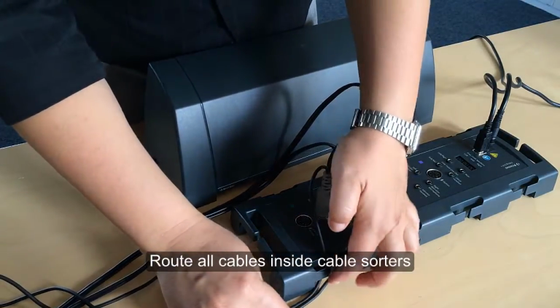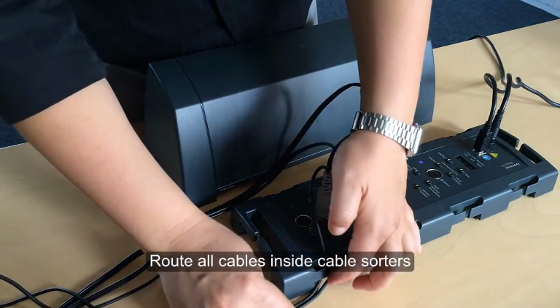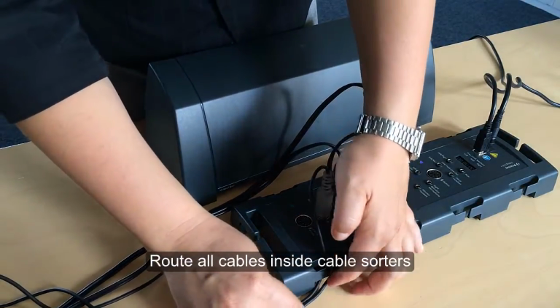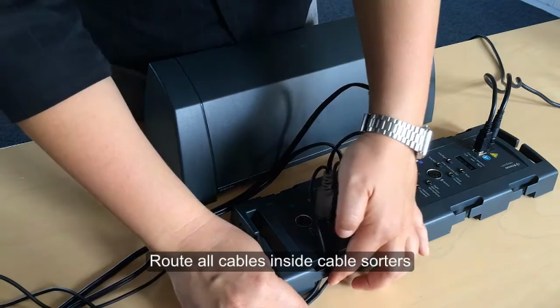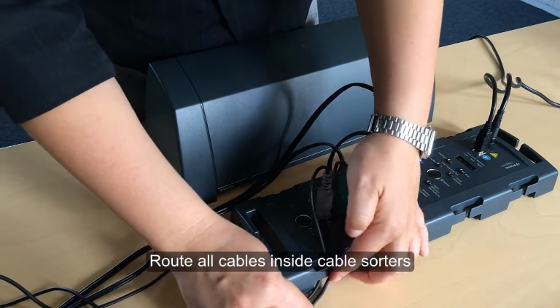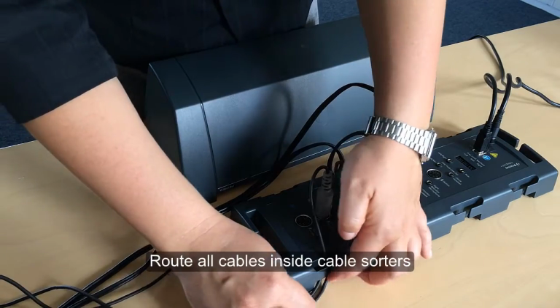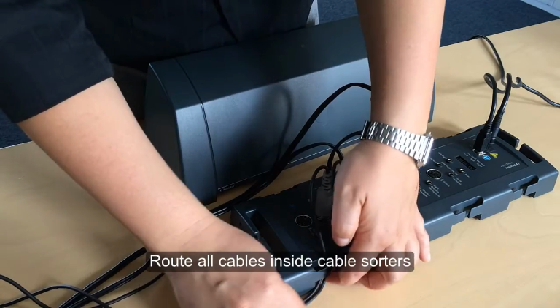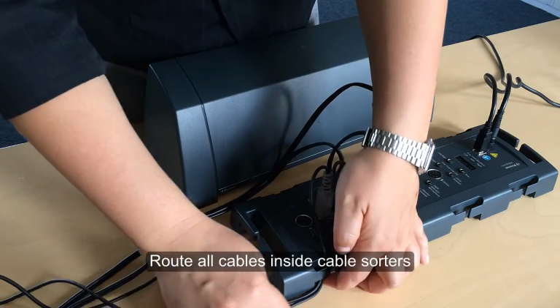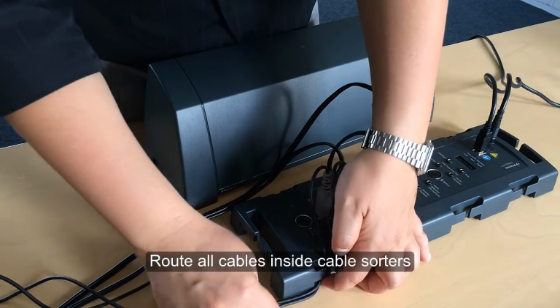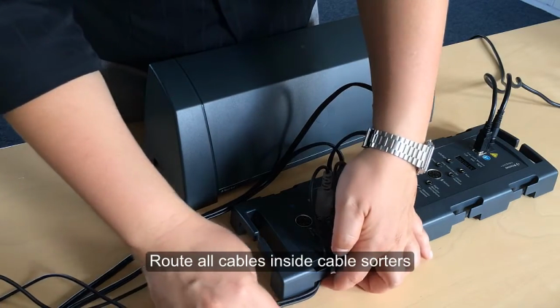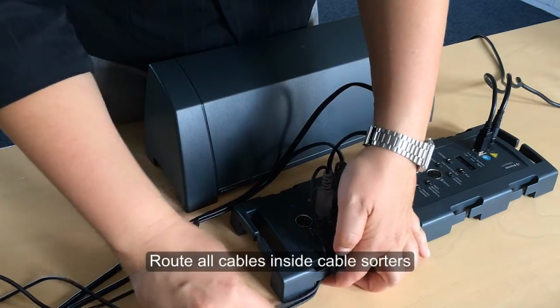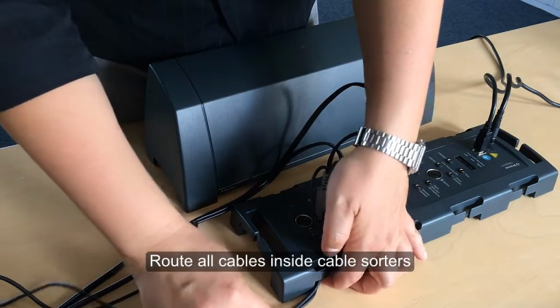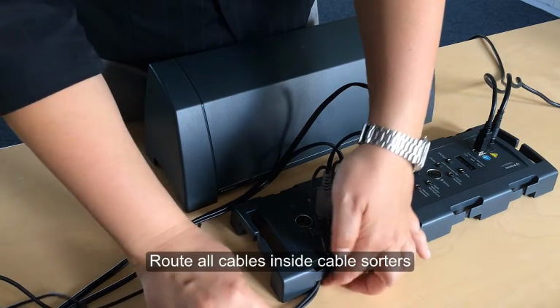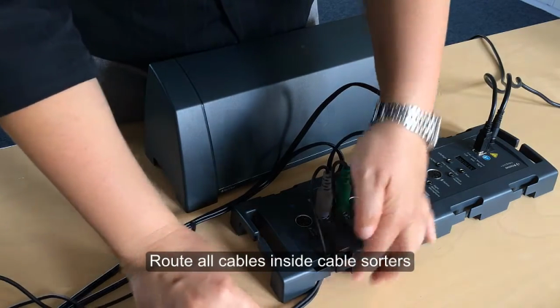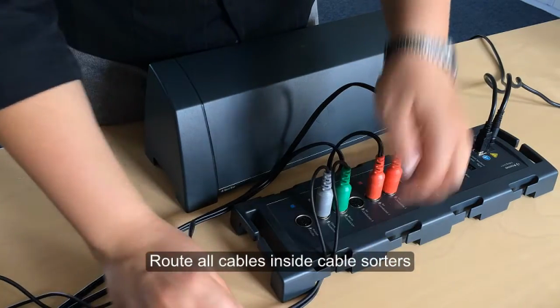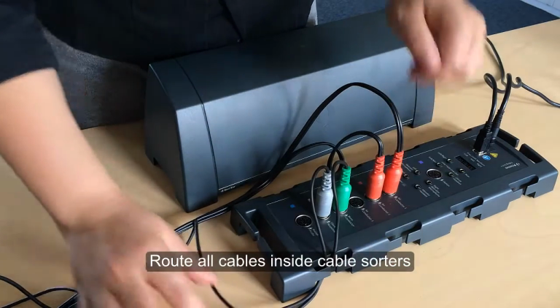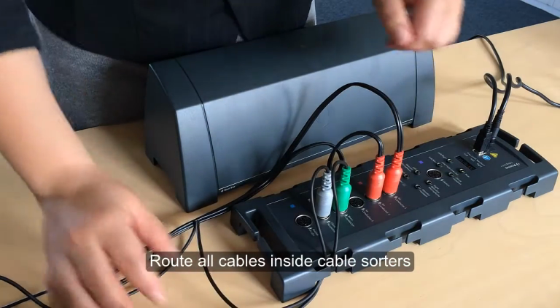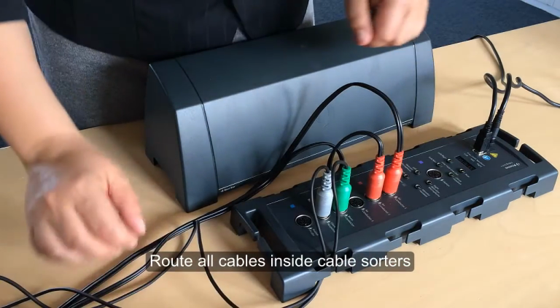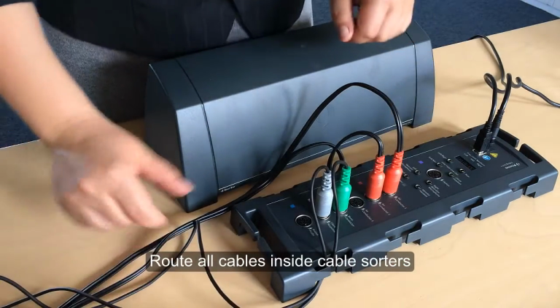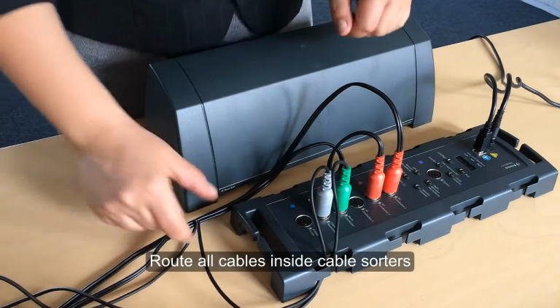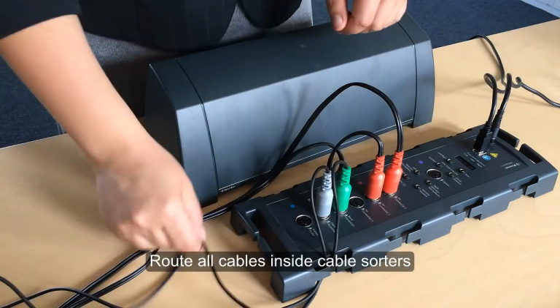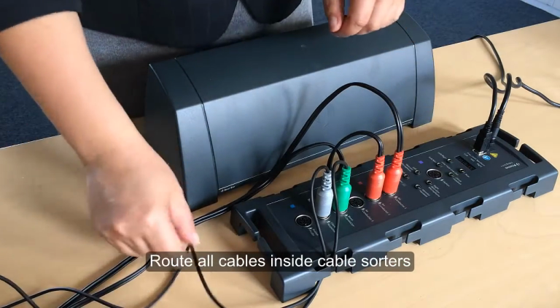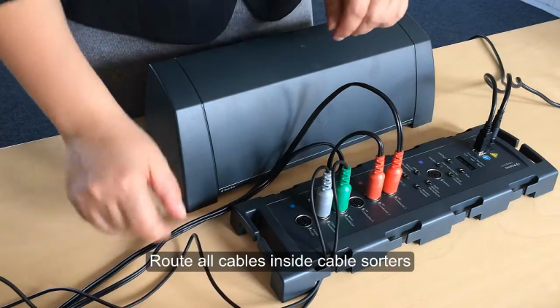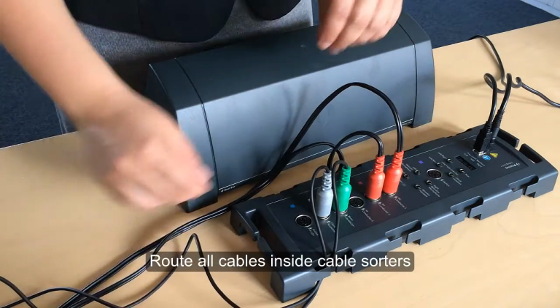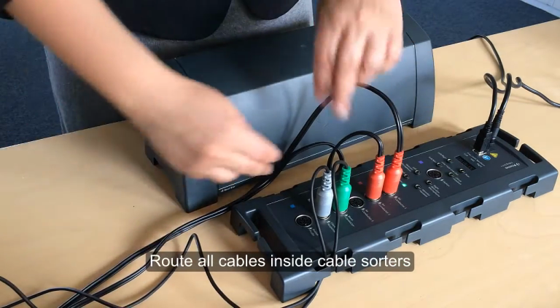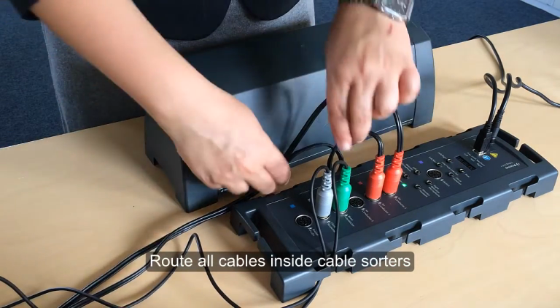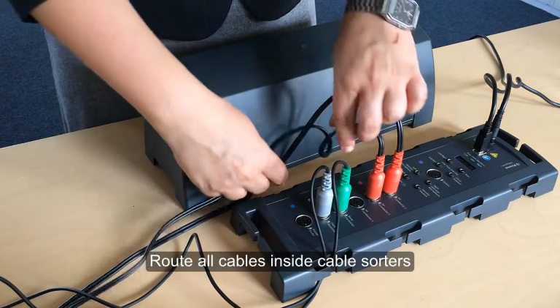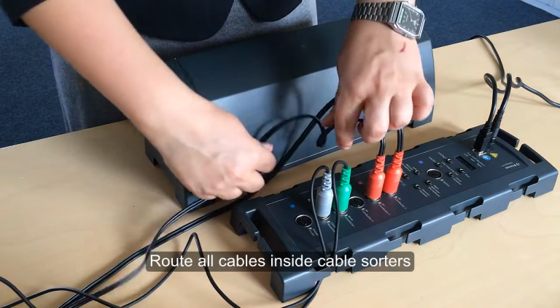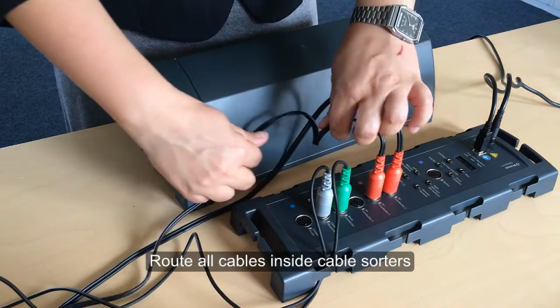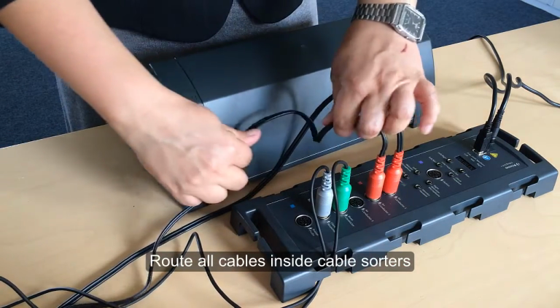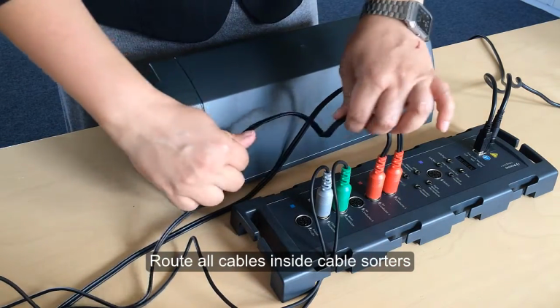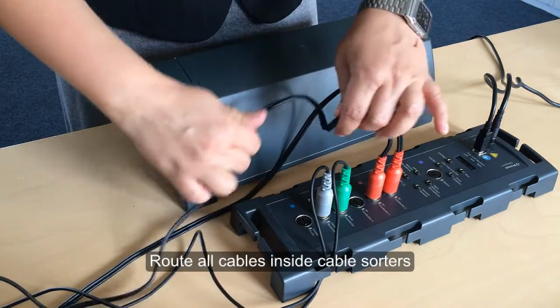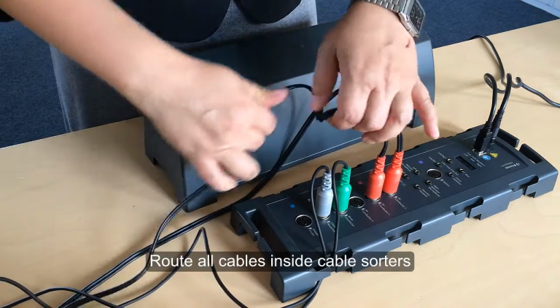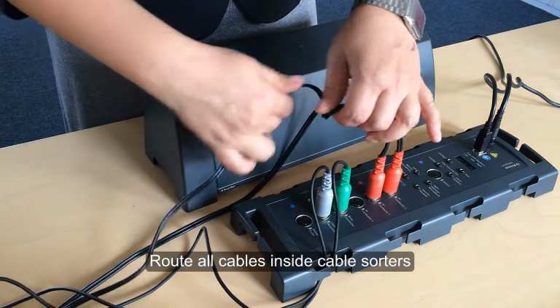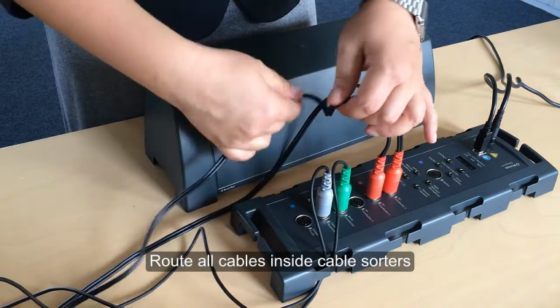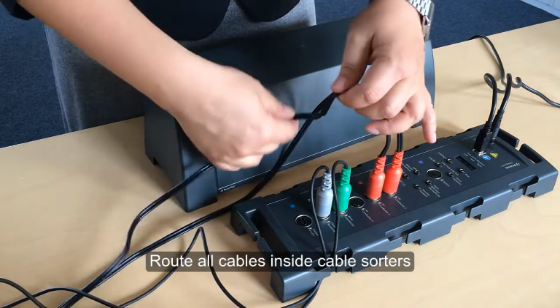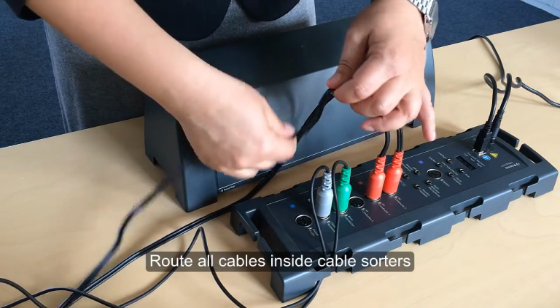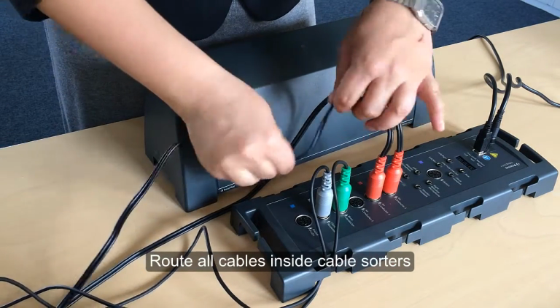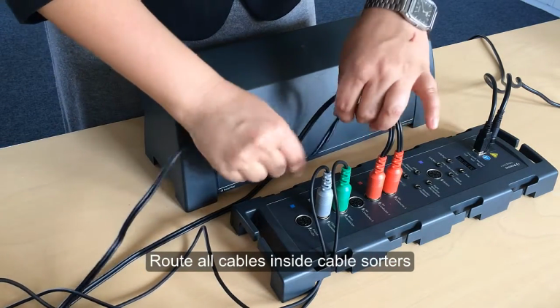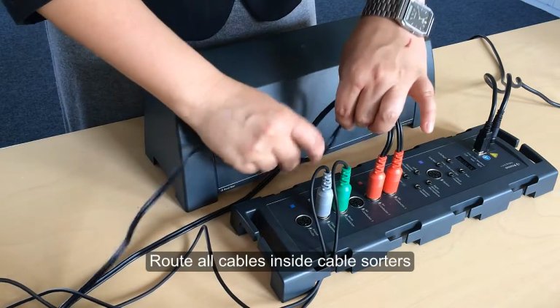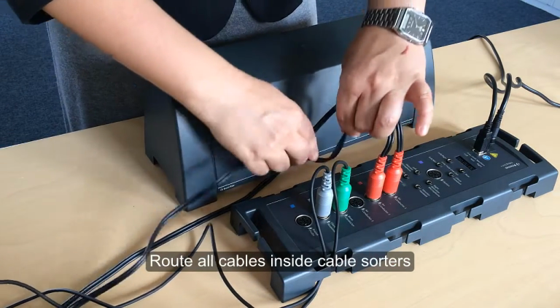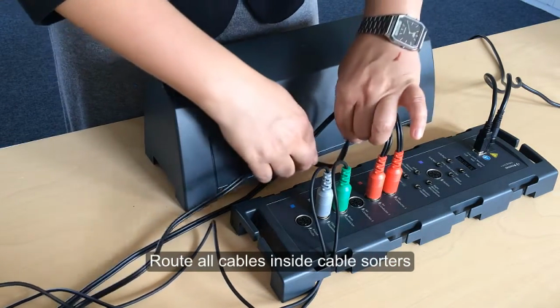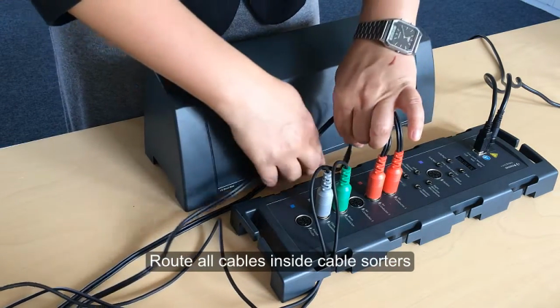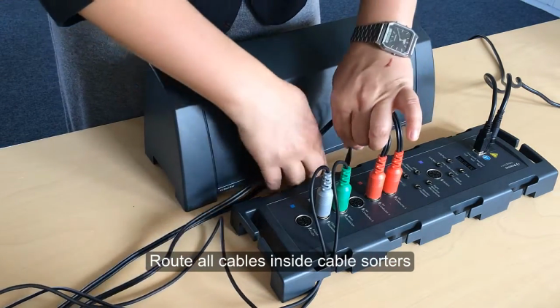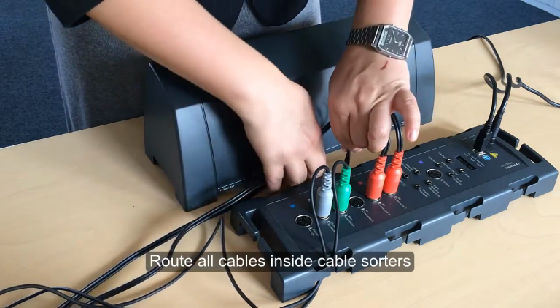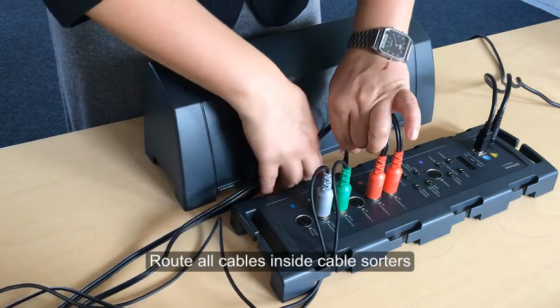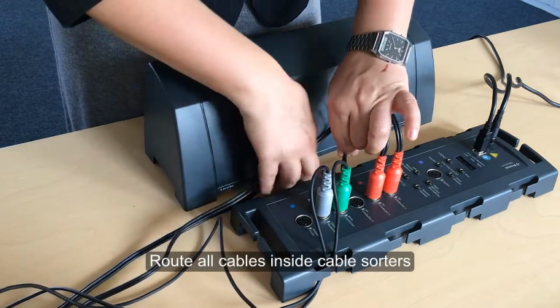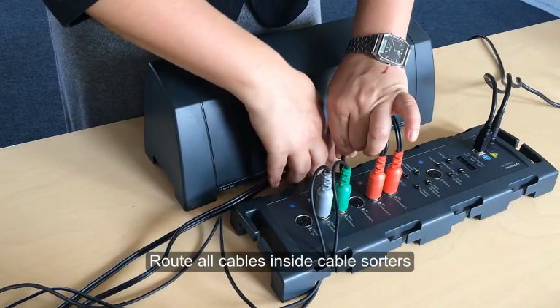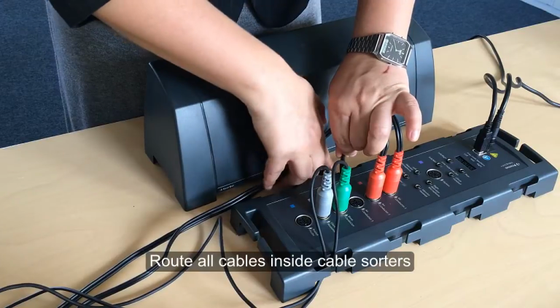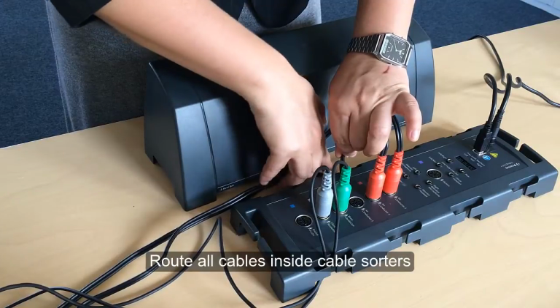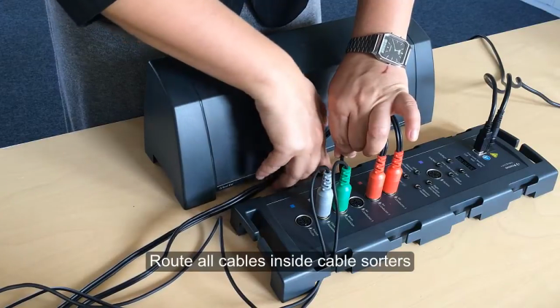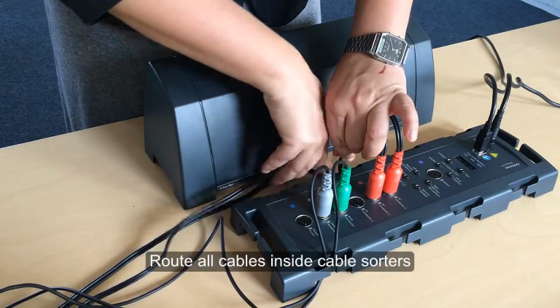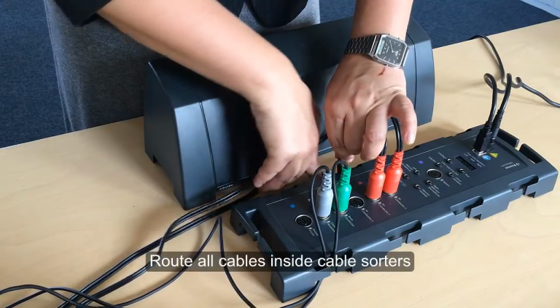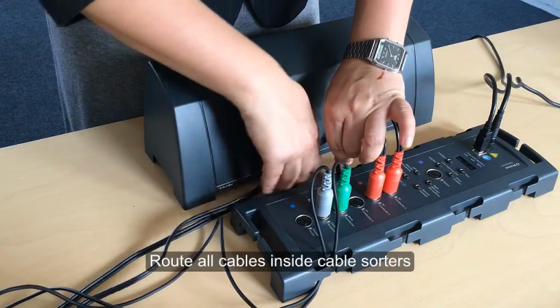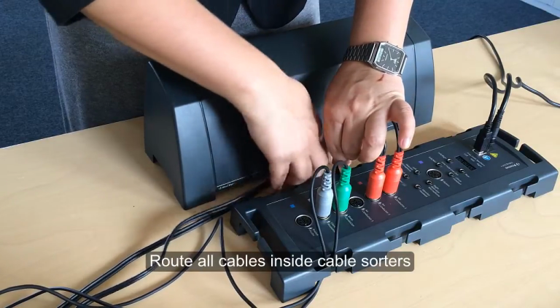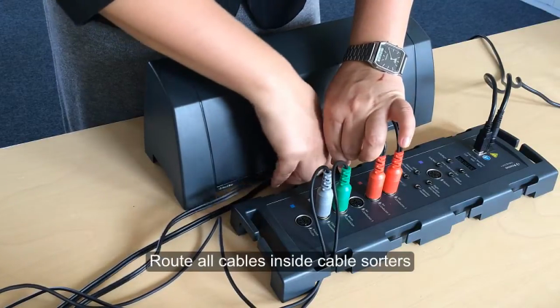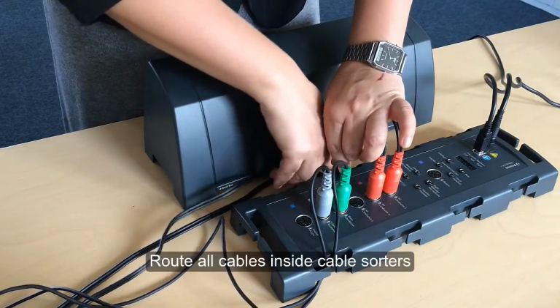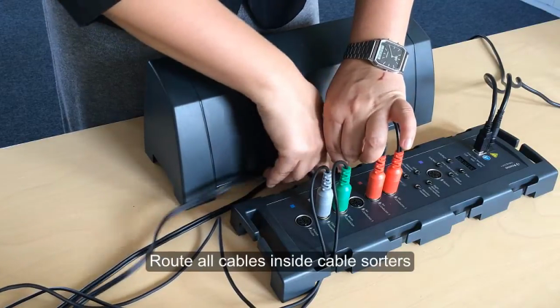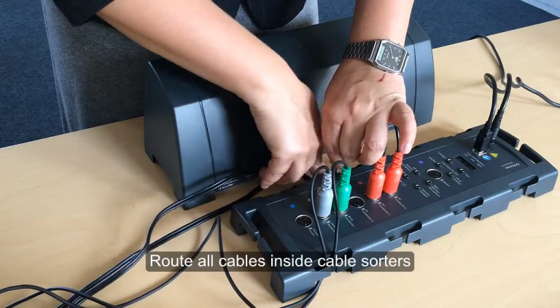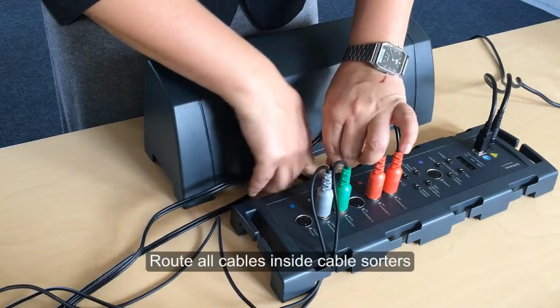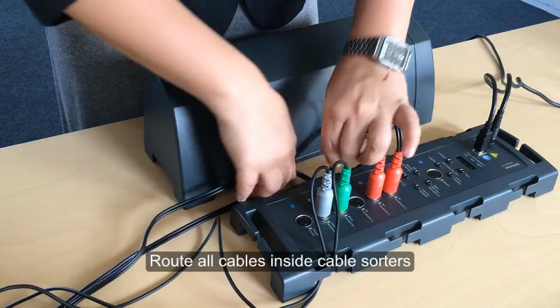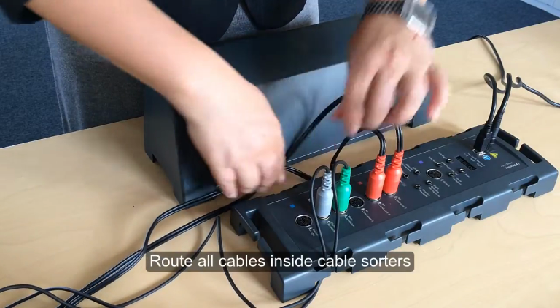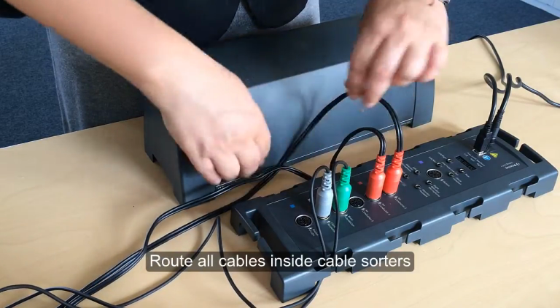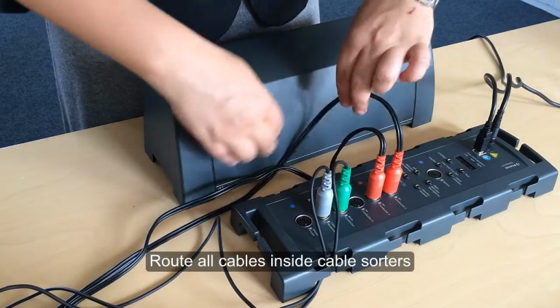Make sure that all the cables are routed using the cable sorter. Once you've done this, you can close the fitting unit using the lid.